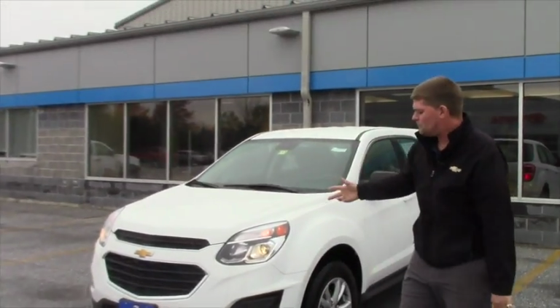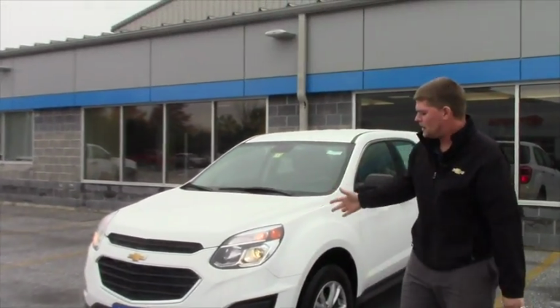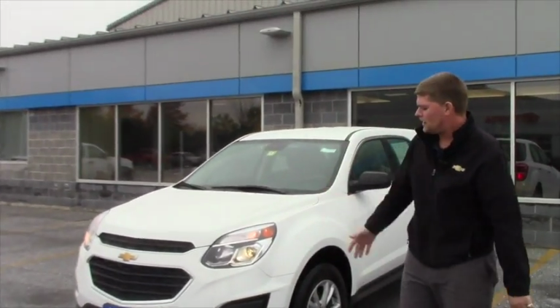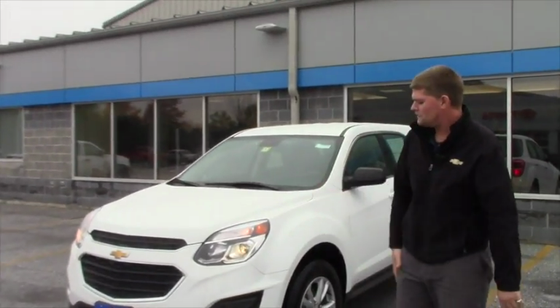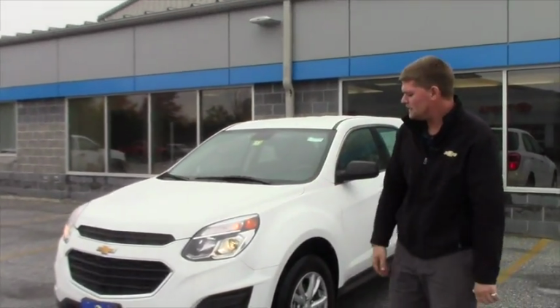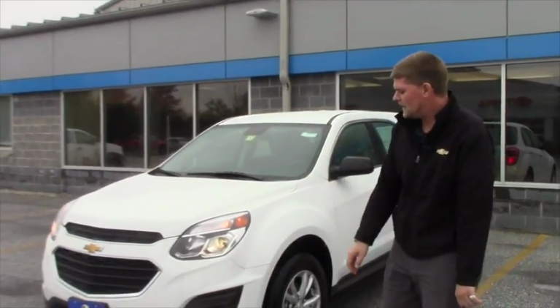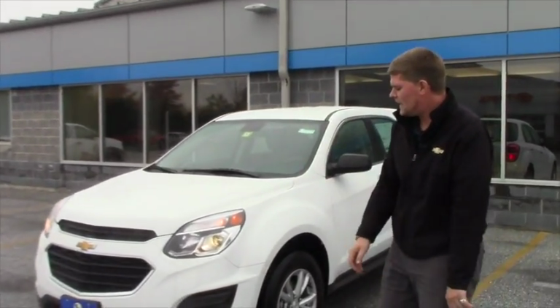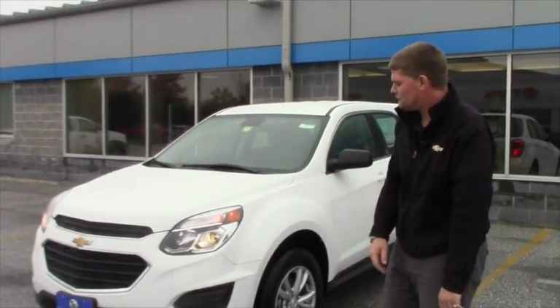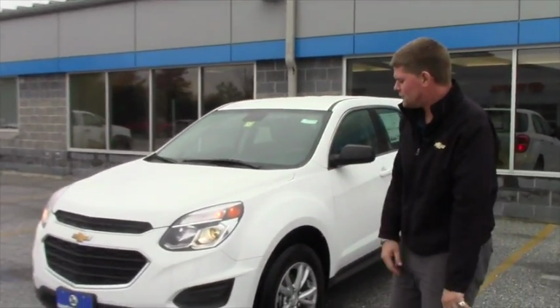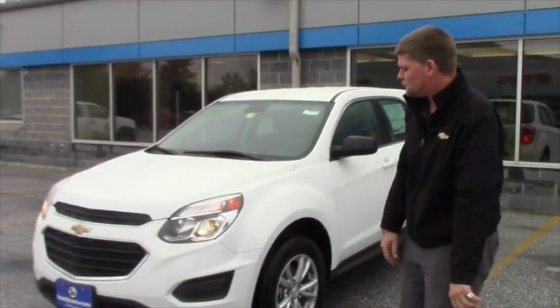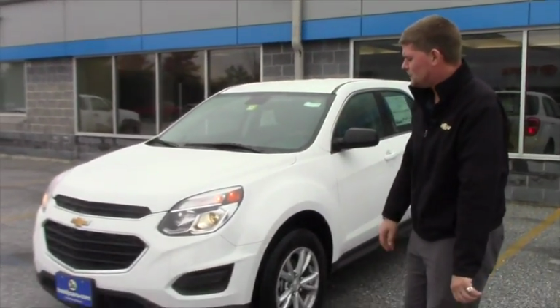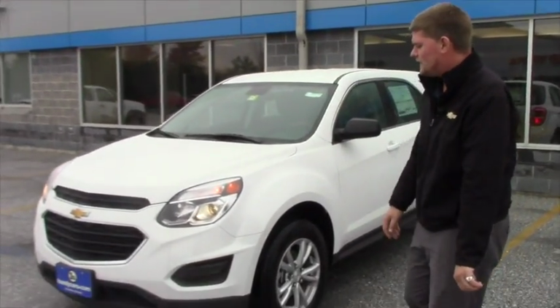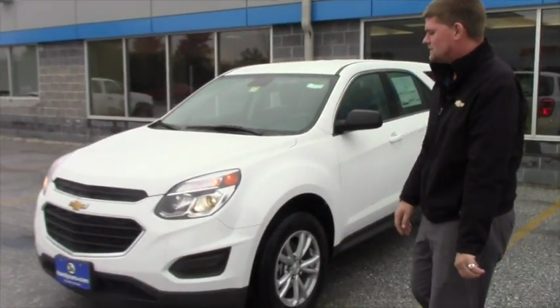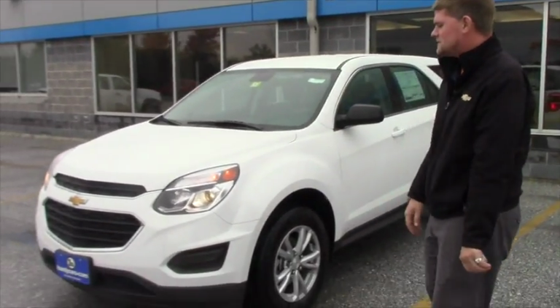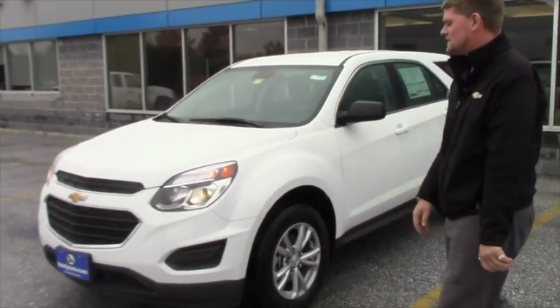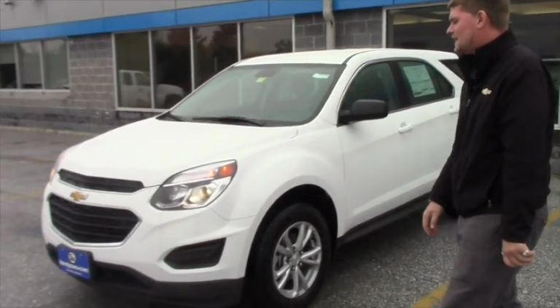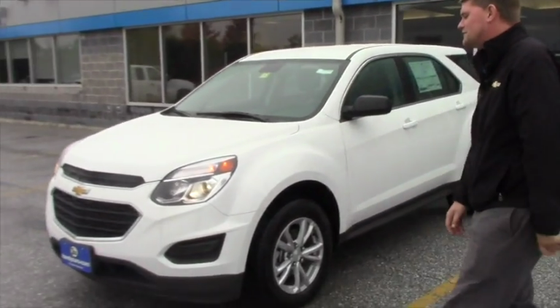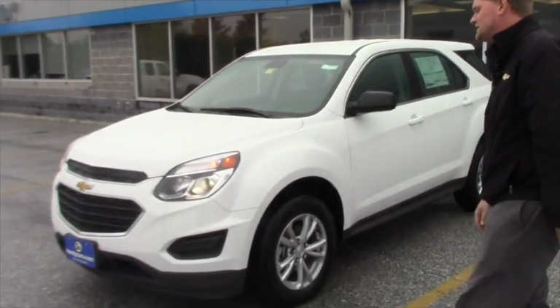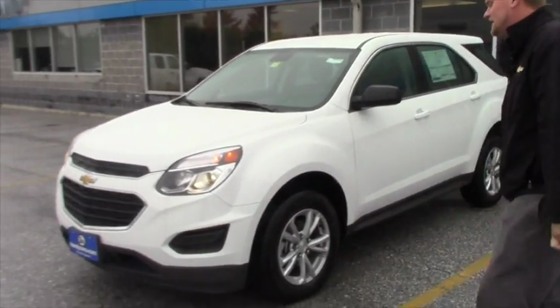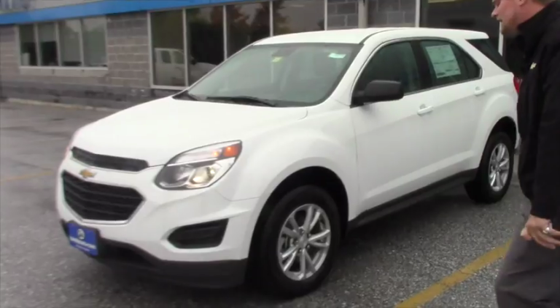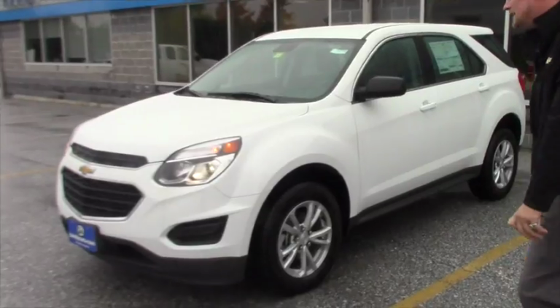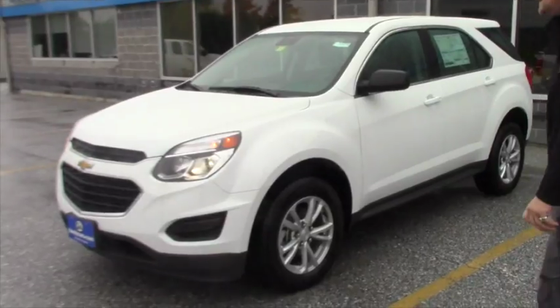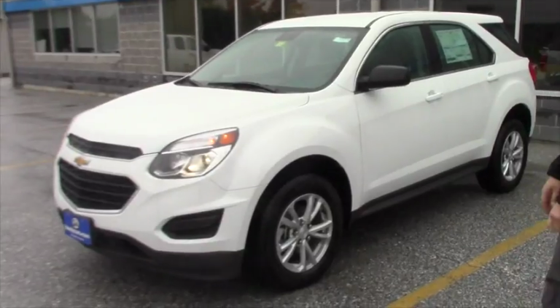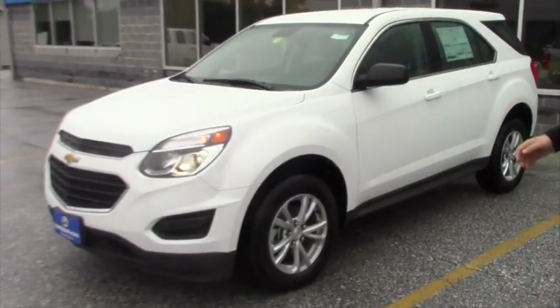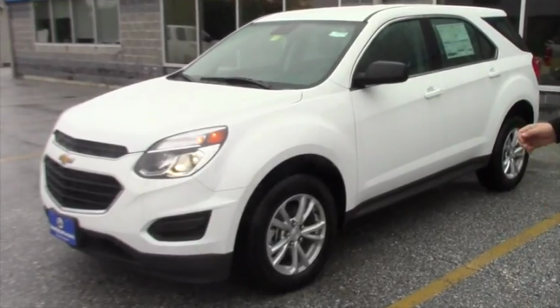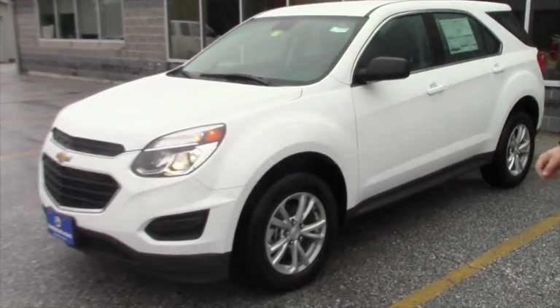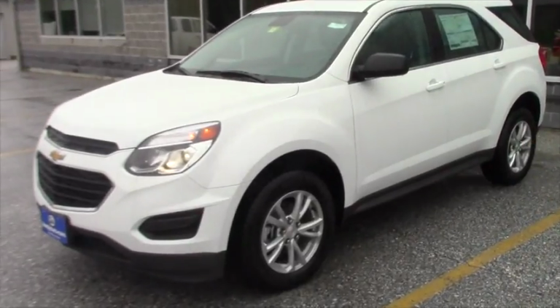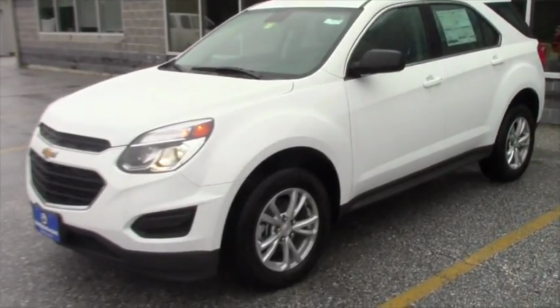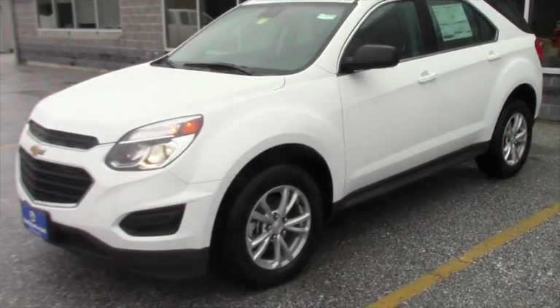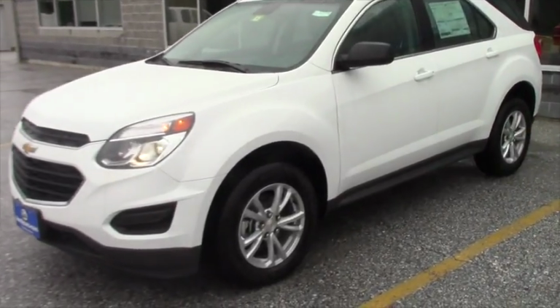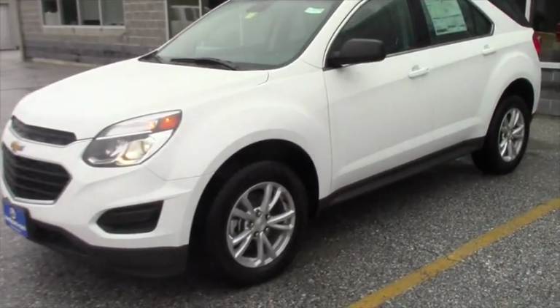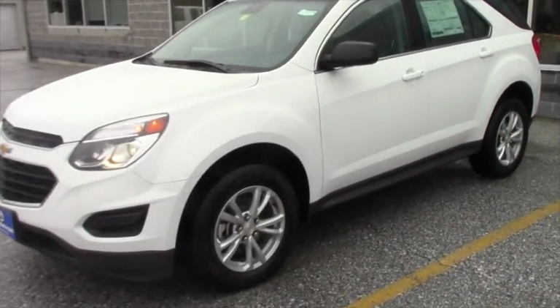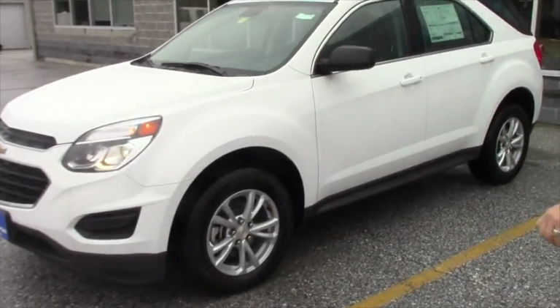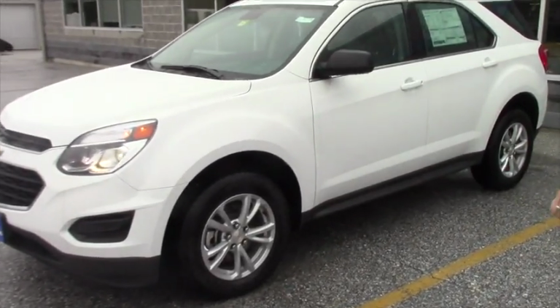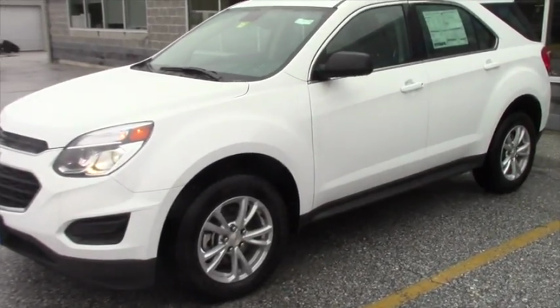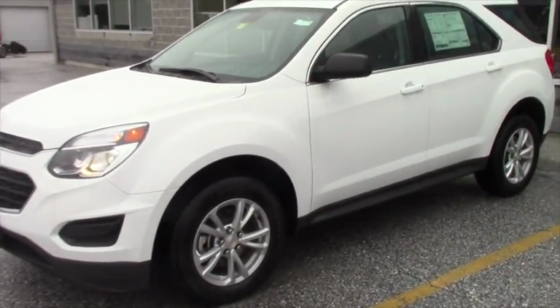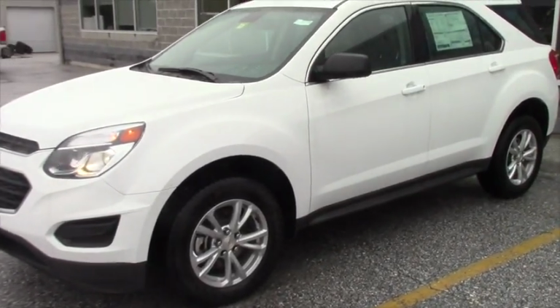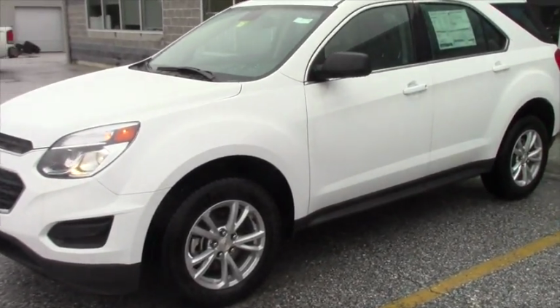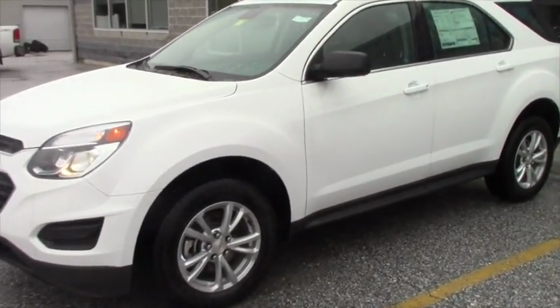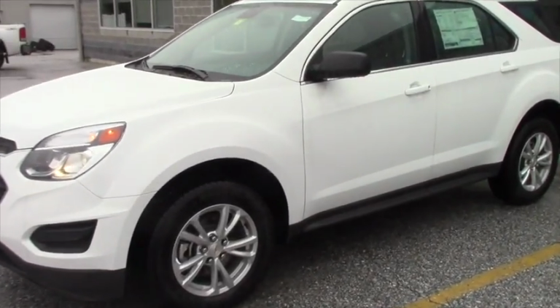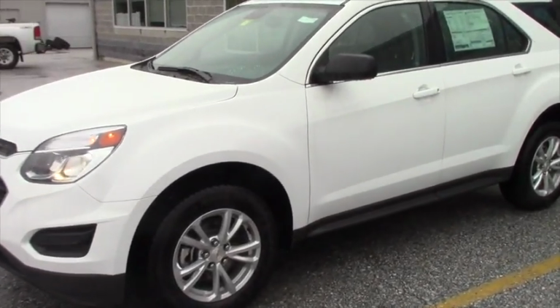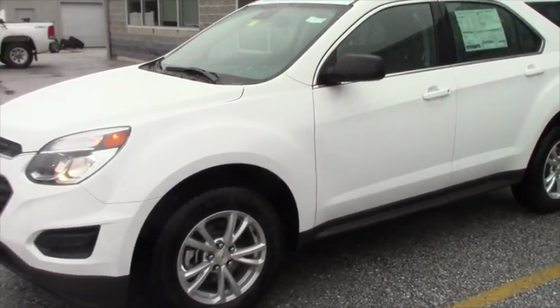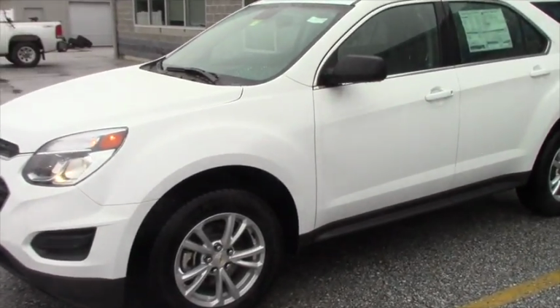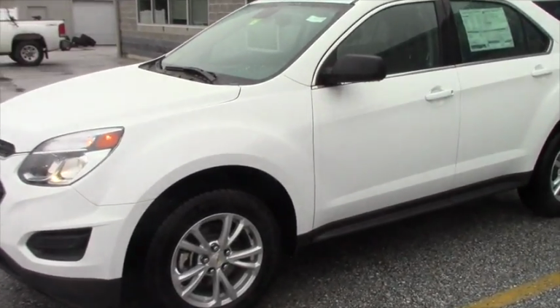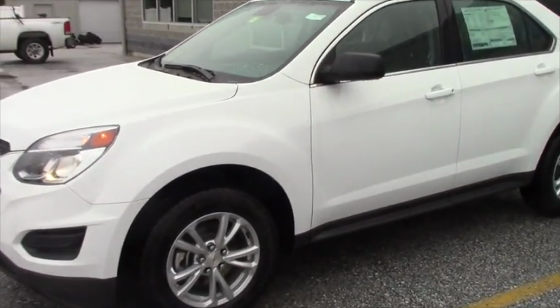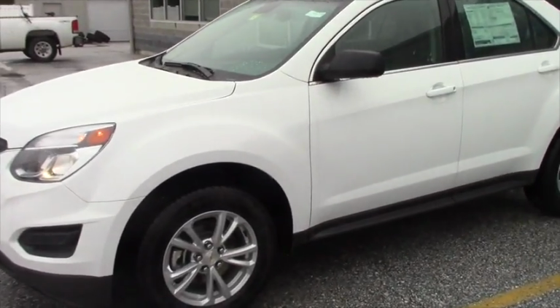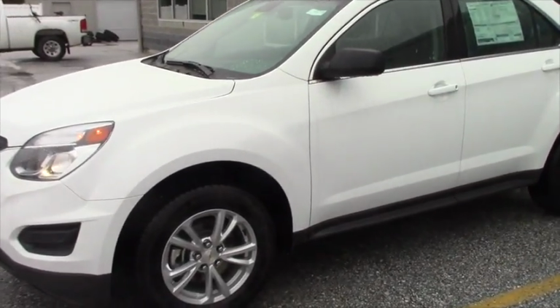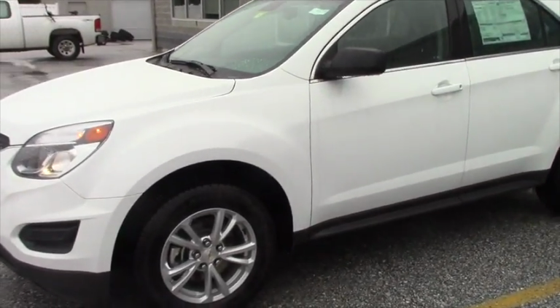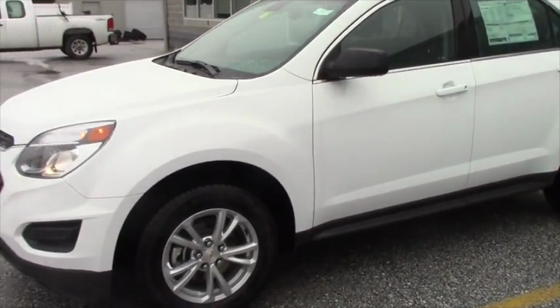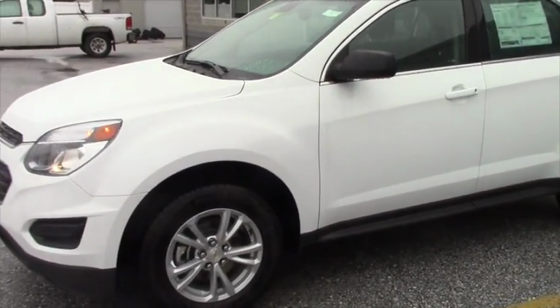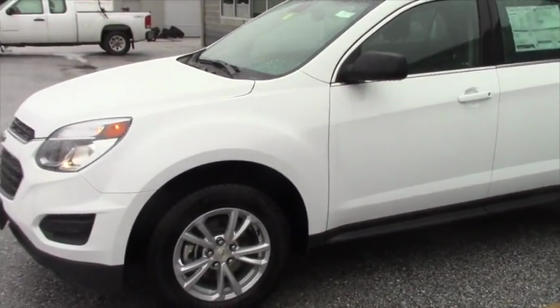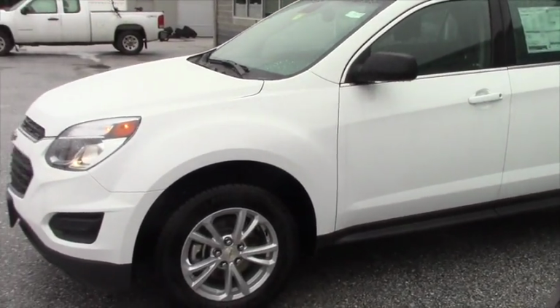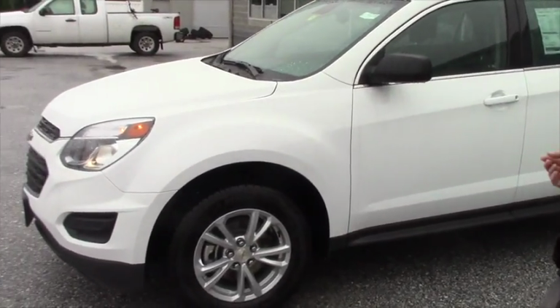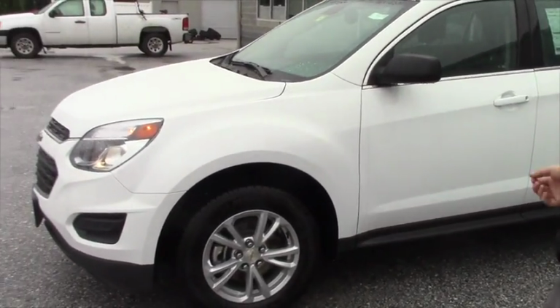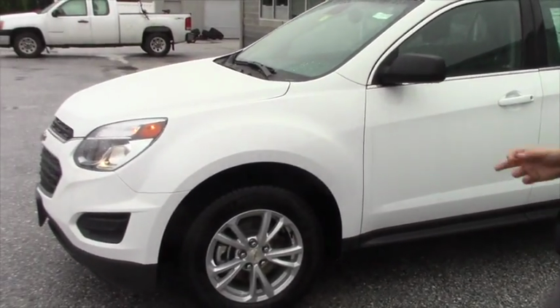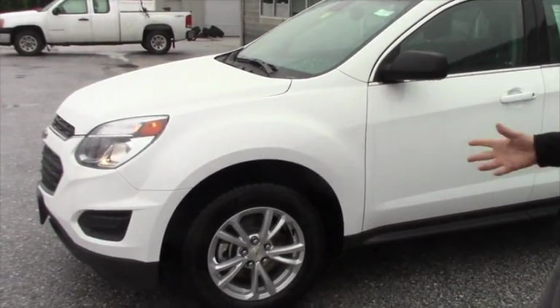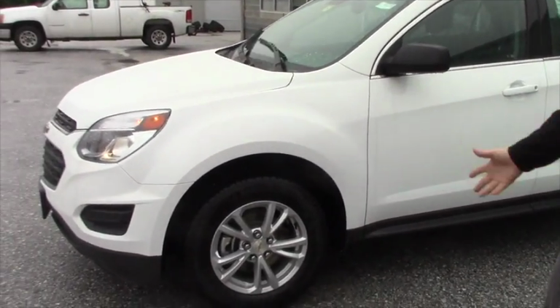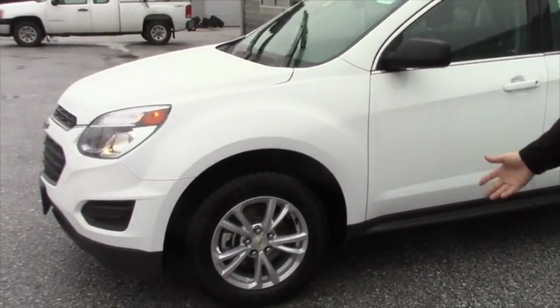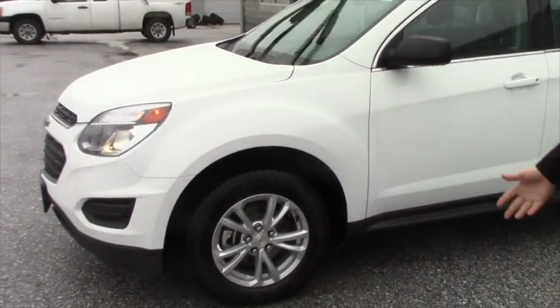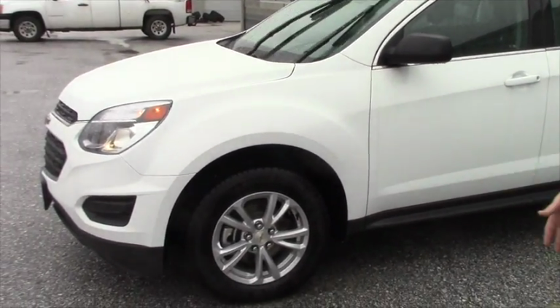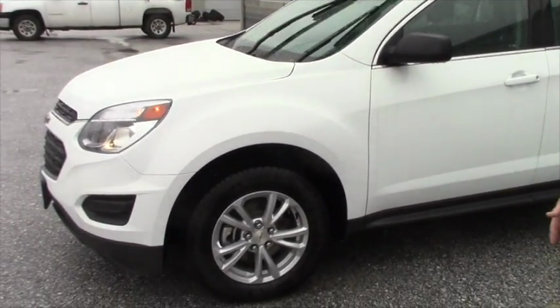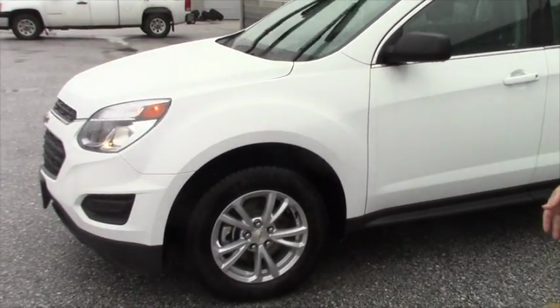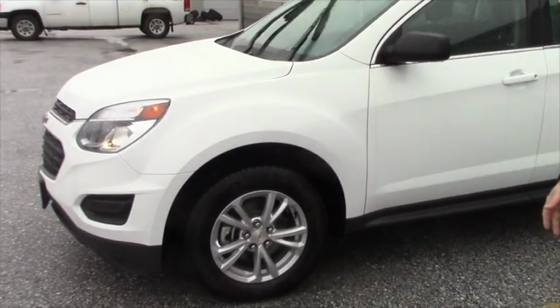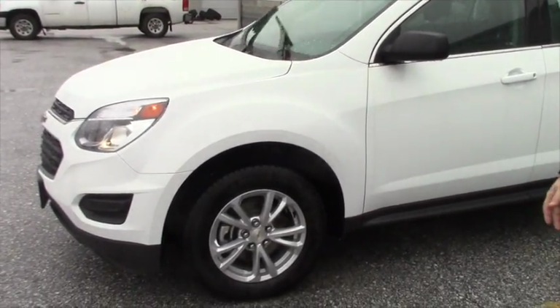Behind me I have the 2017 Chevrolet Equinox. I just wanted to shoot you over a quick video going over some of the features.